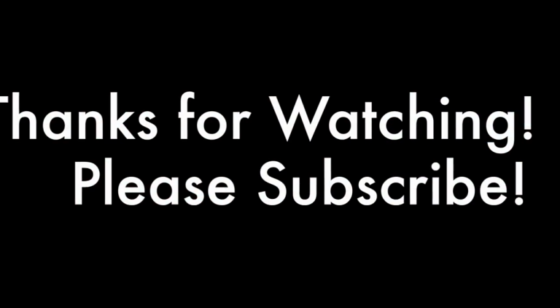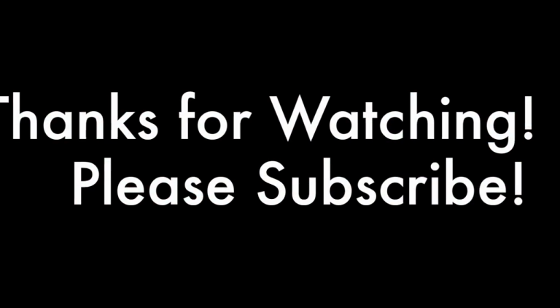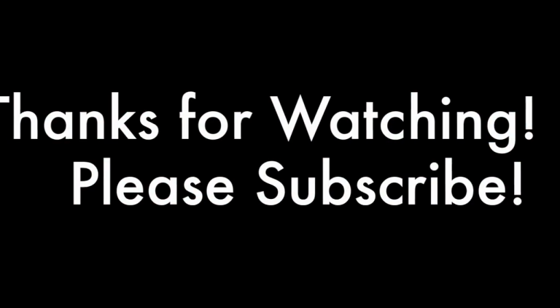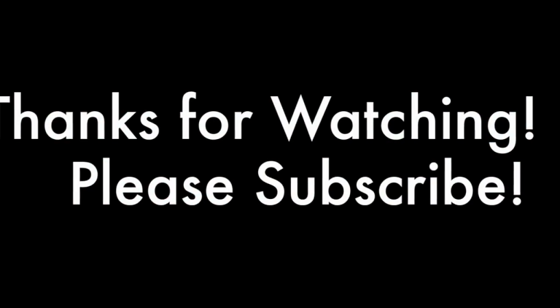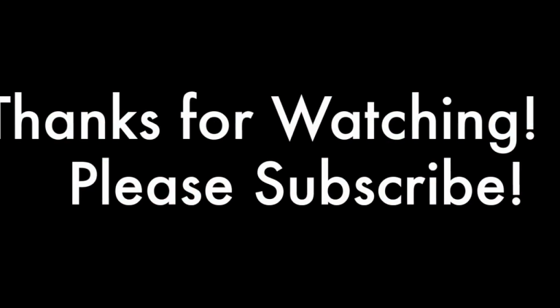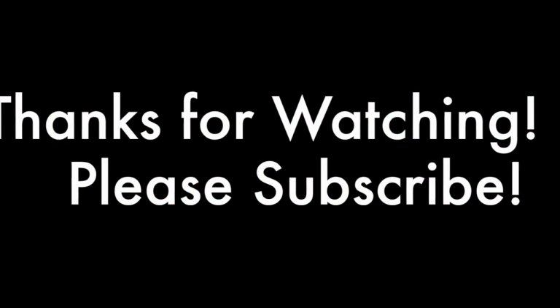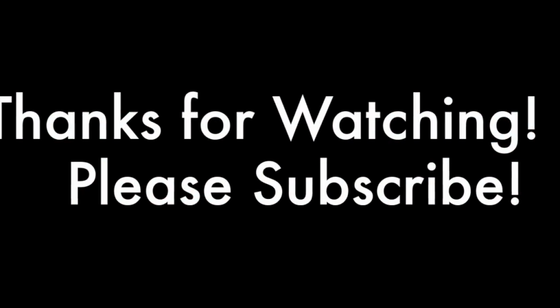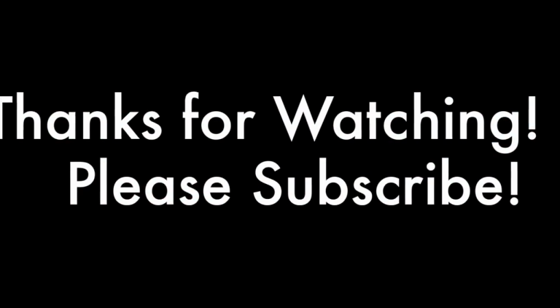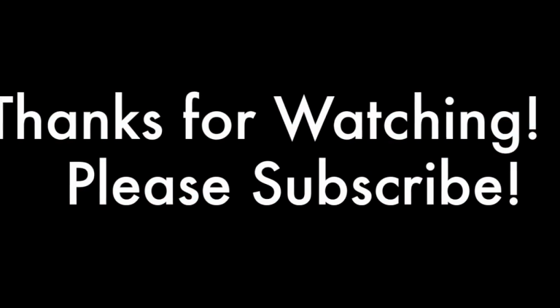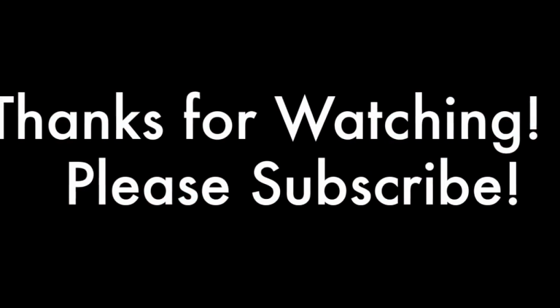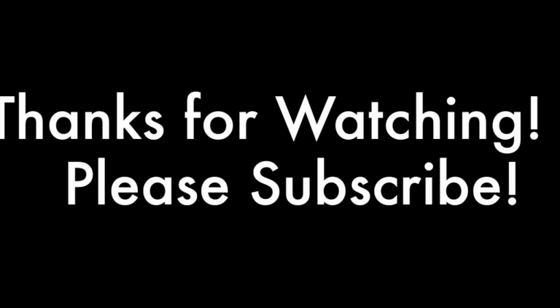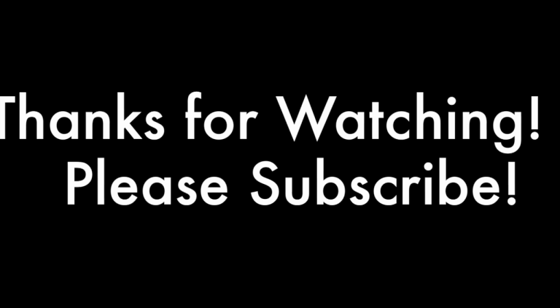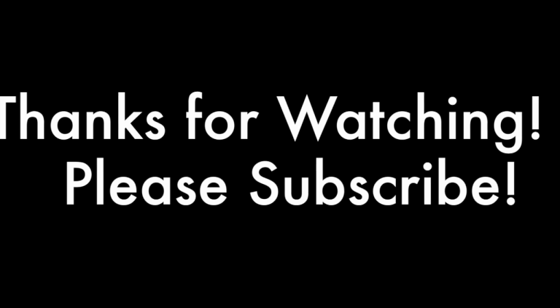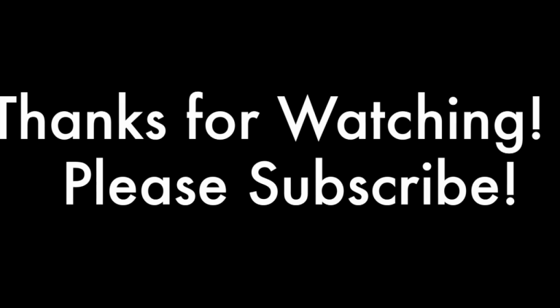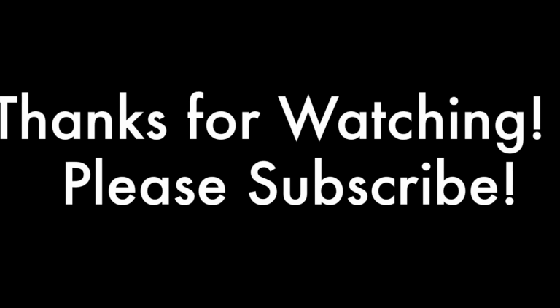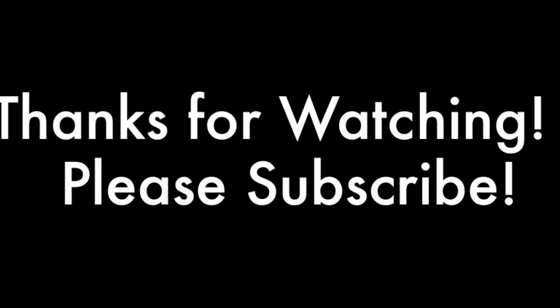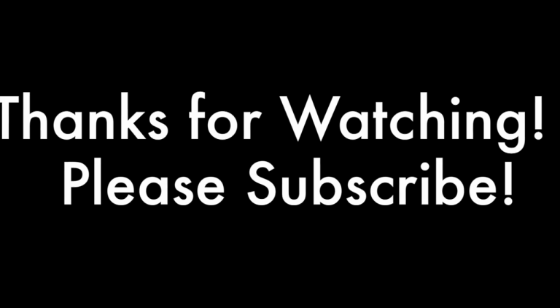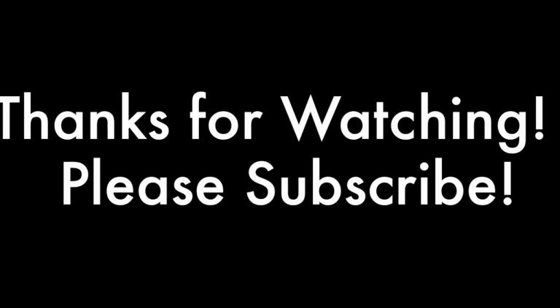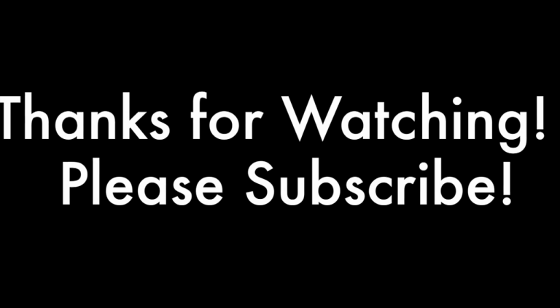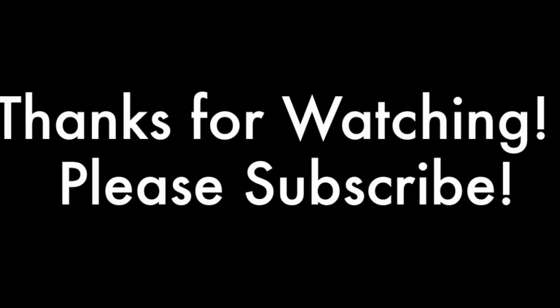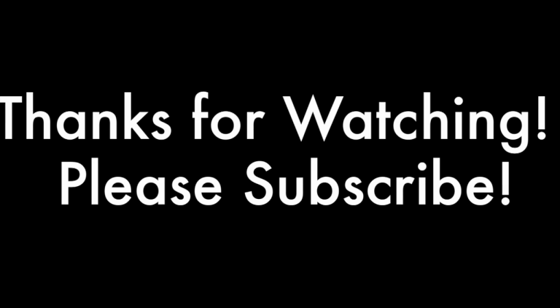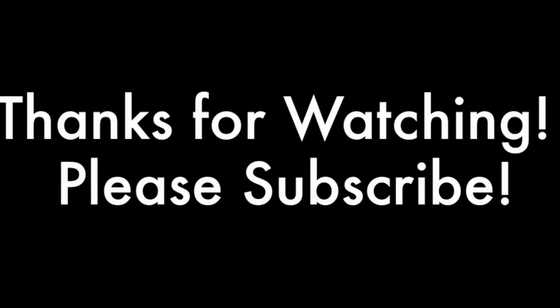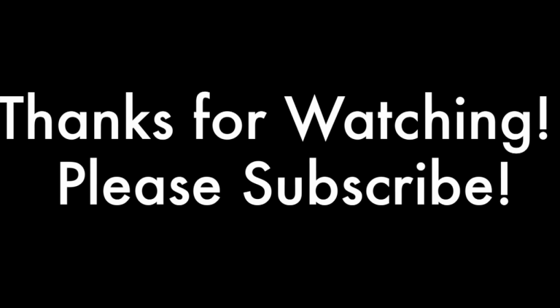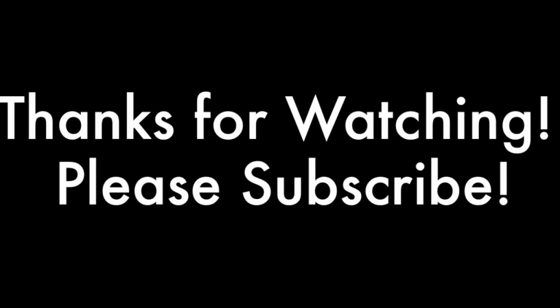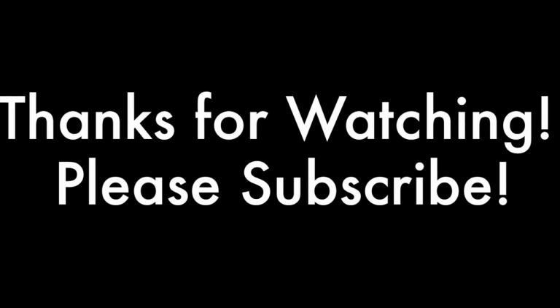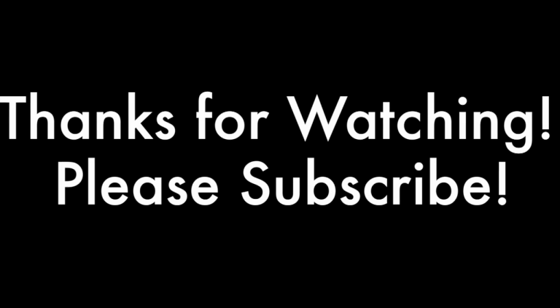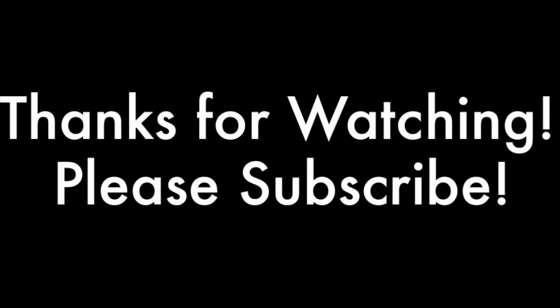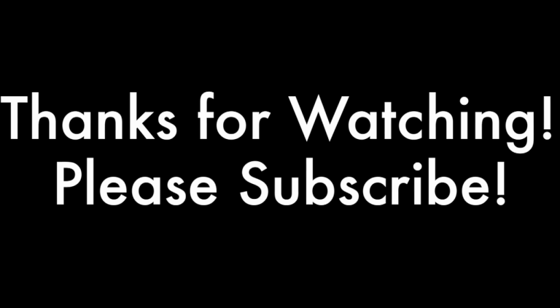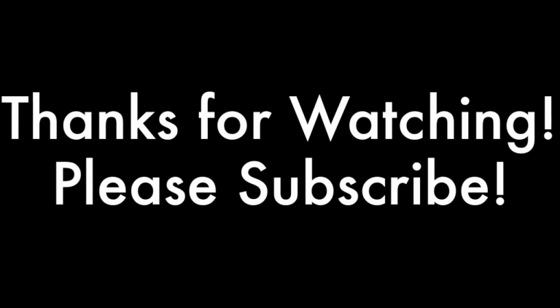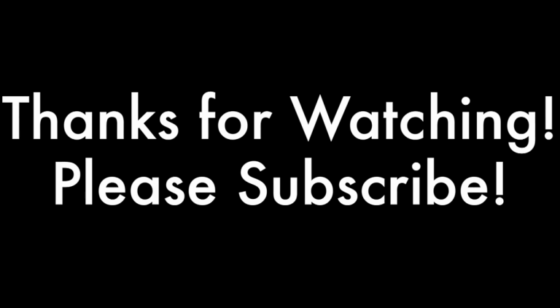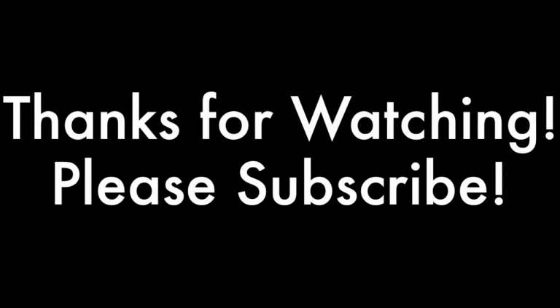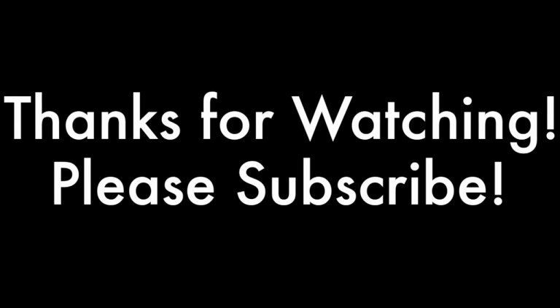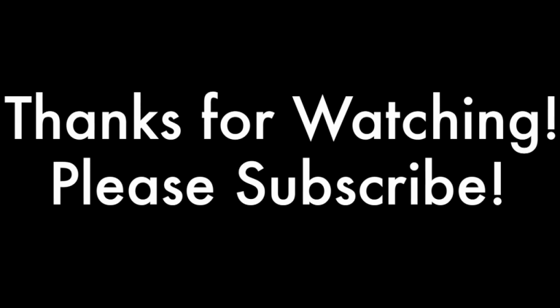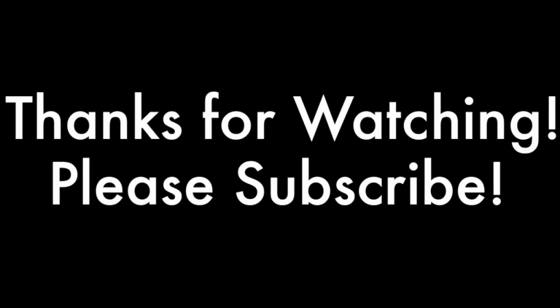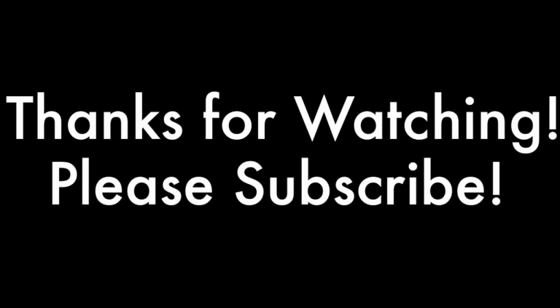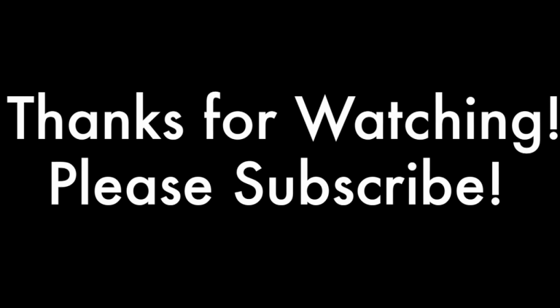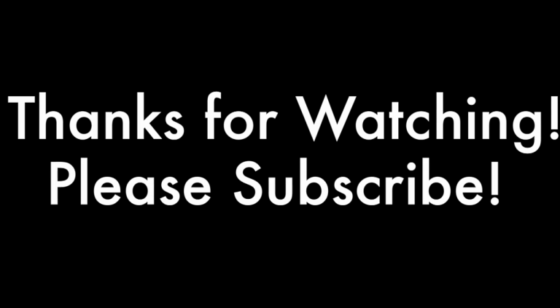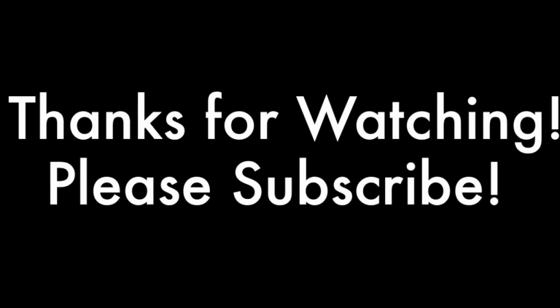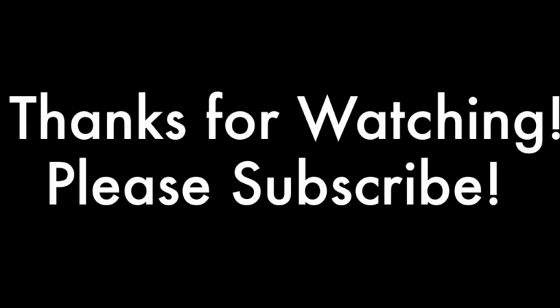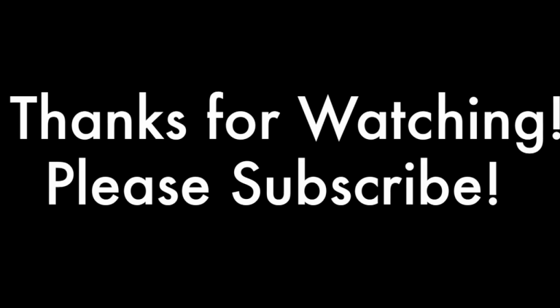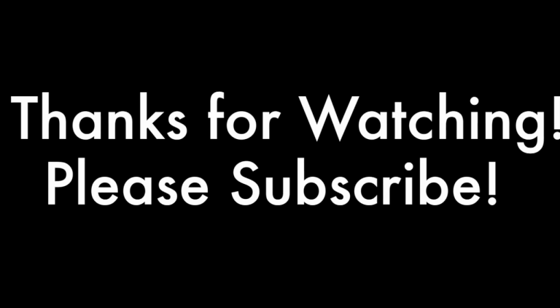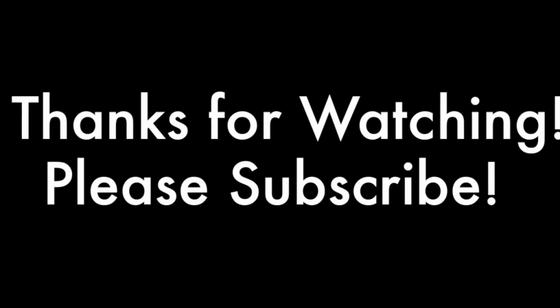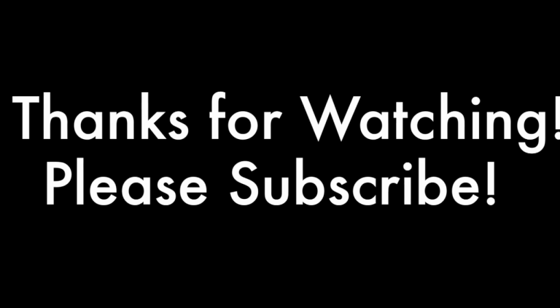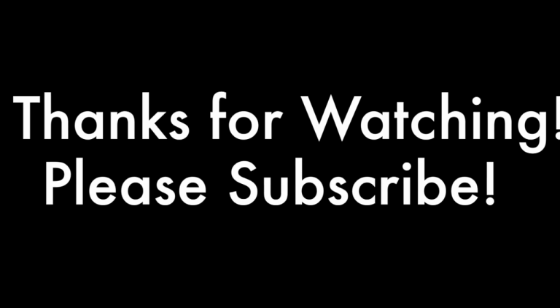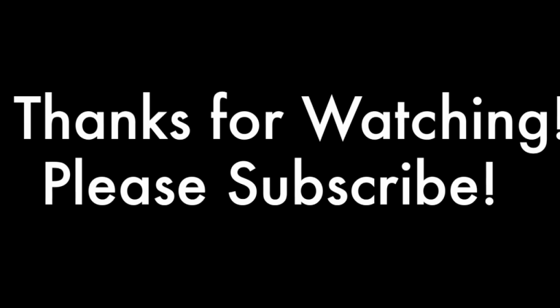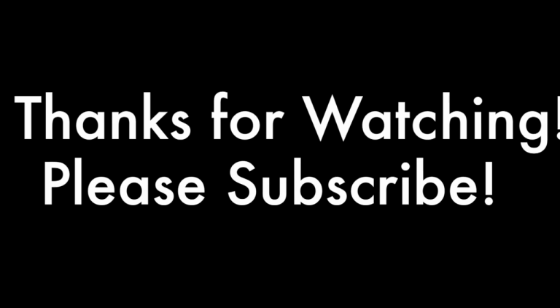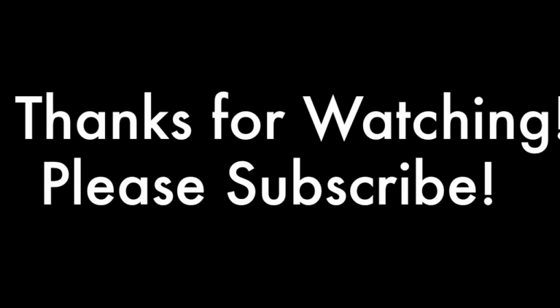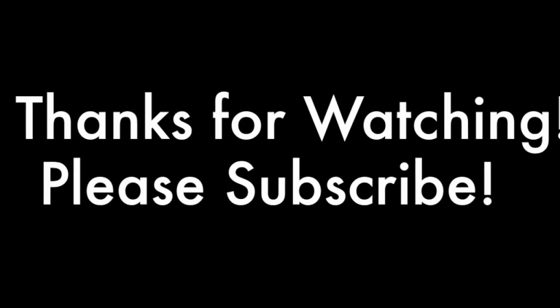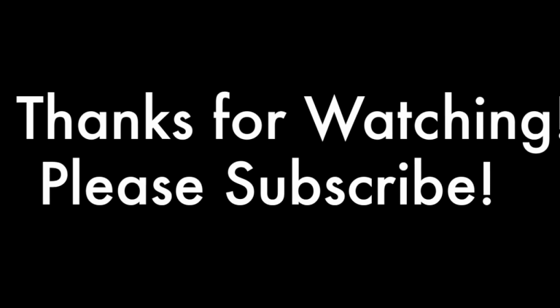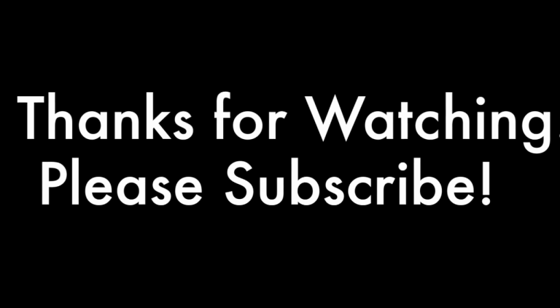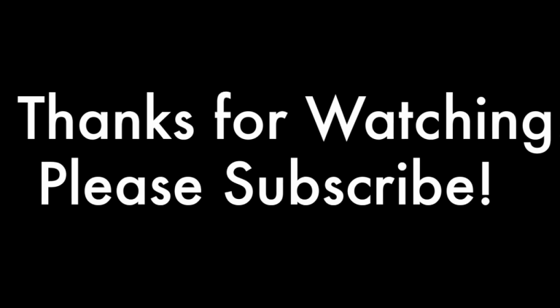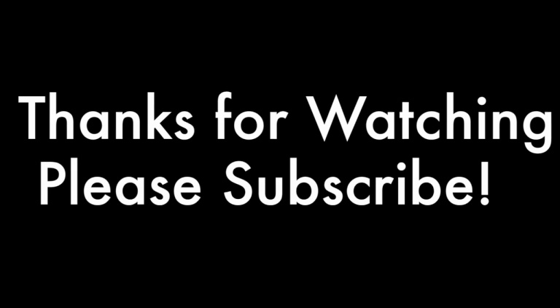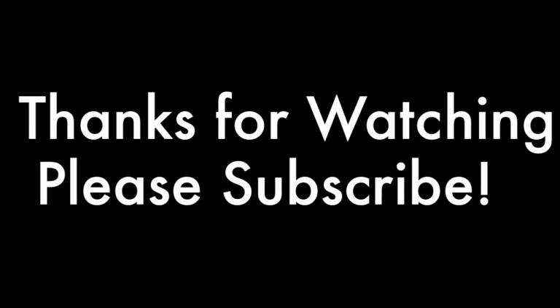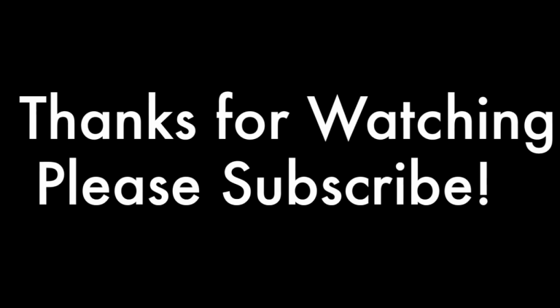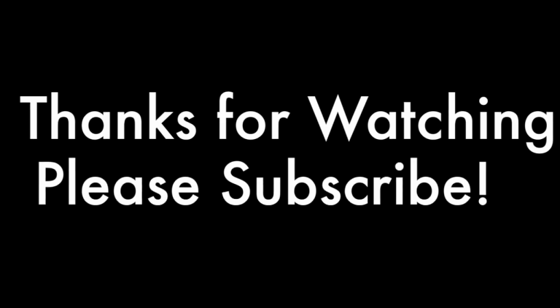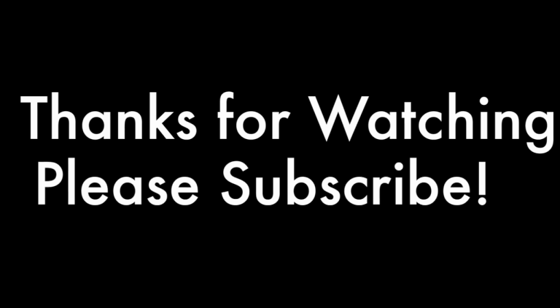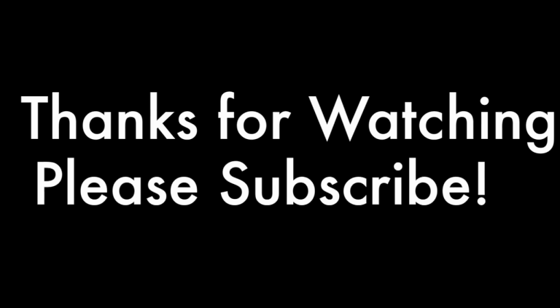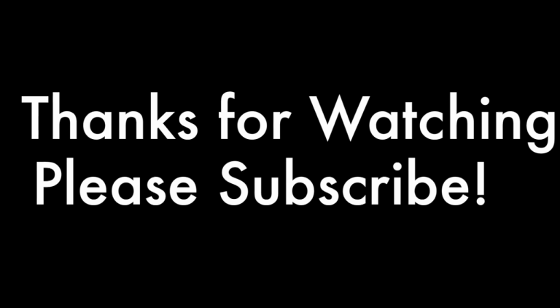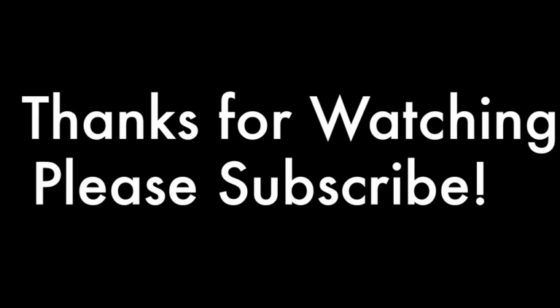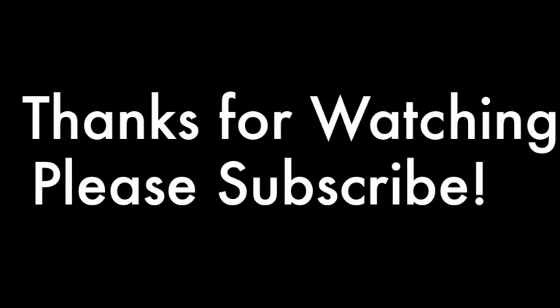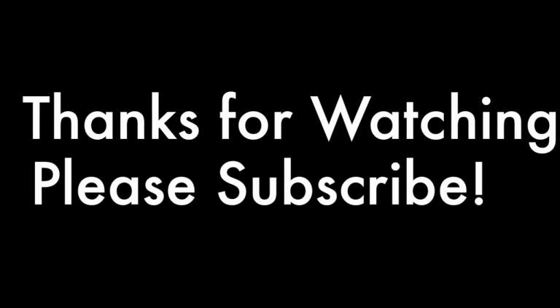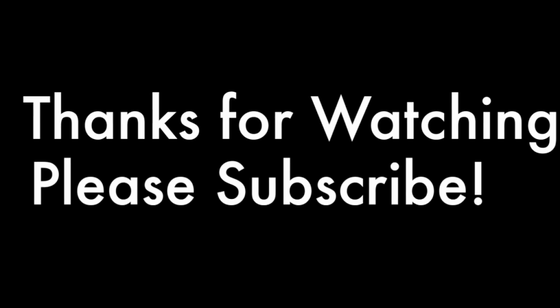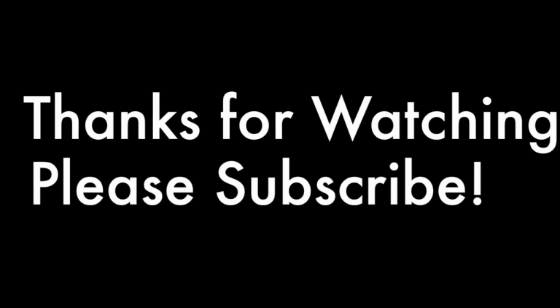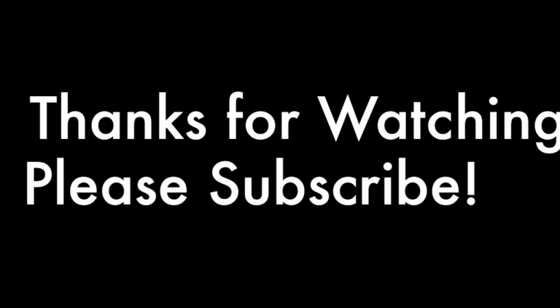Thanks so much for watching. Don't forget to check out all the other wonderful ladies doing this Croctober collab, and I will see you guys in my next video. Bye, guys!